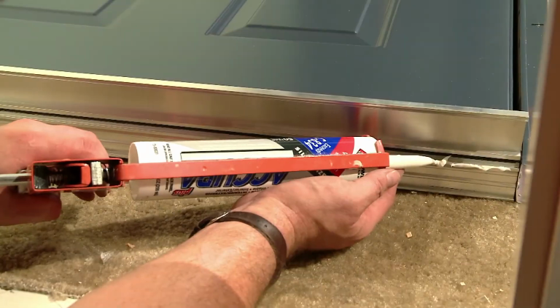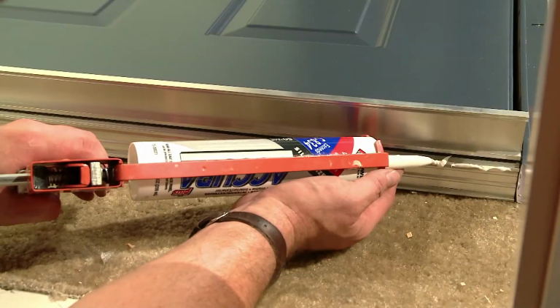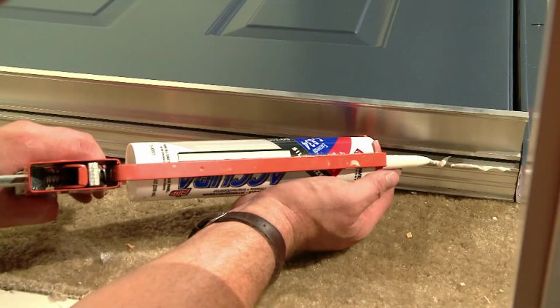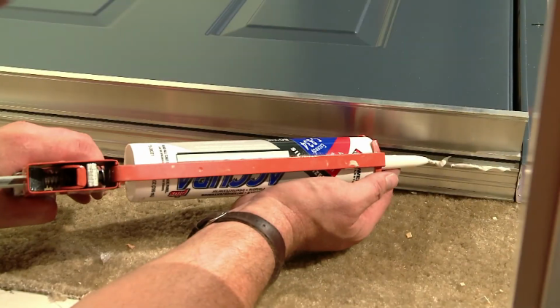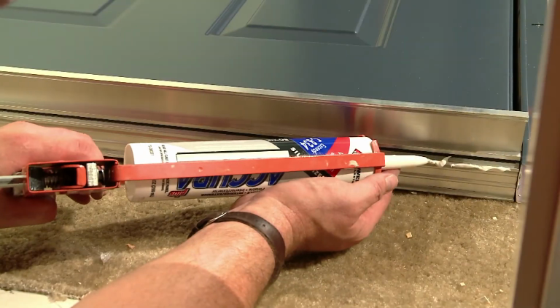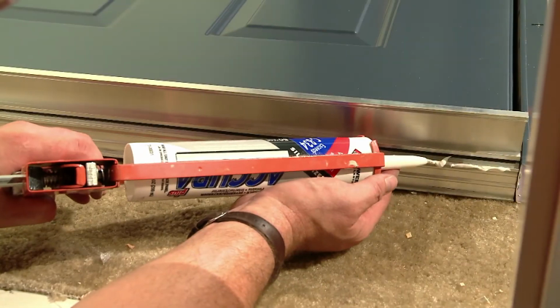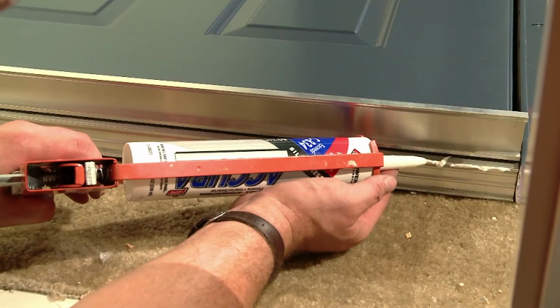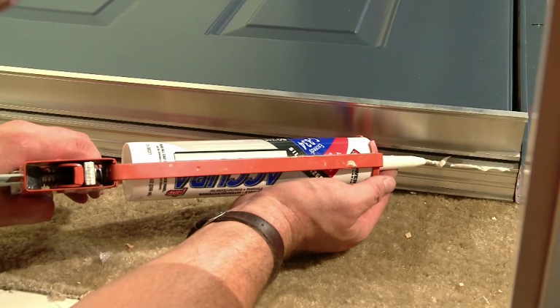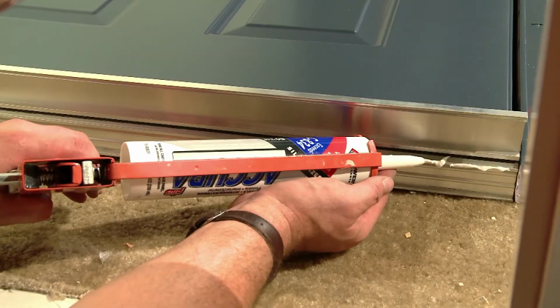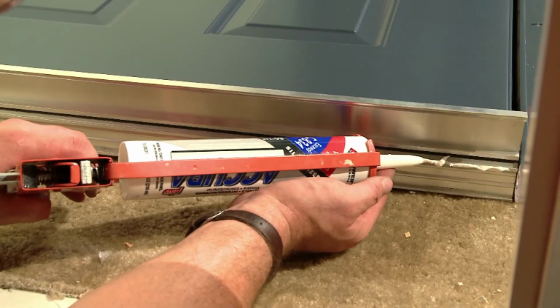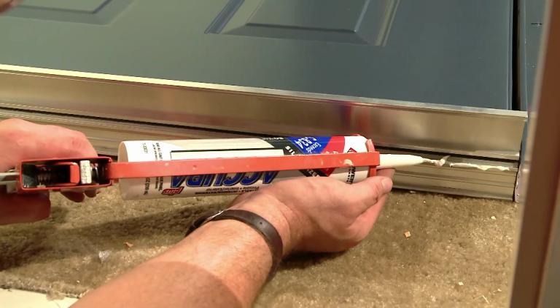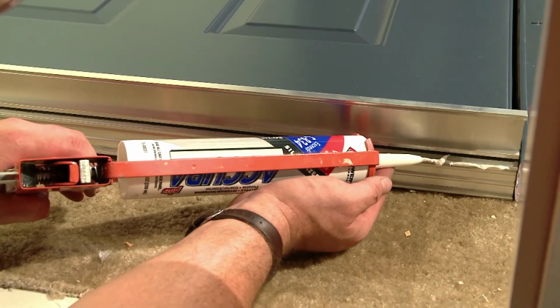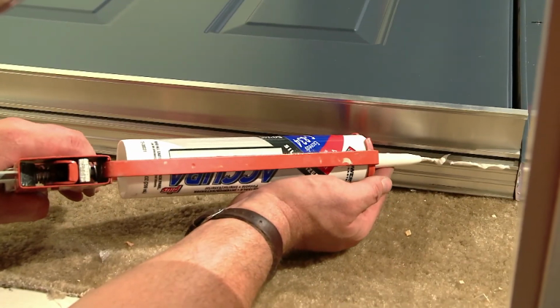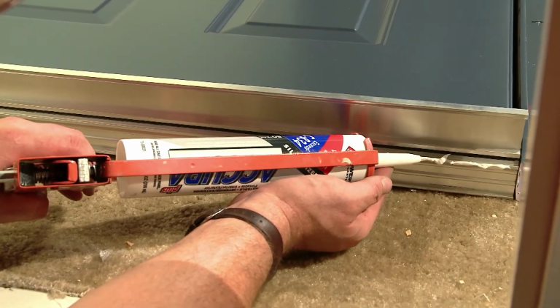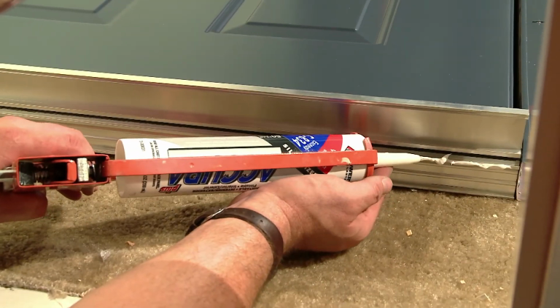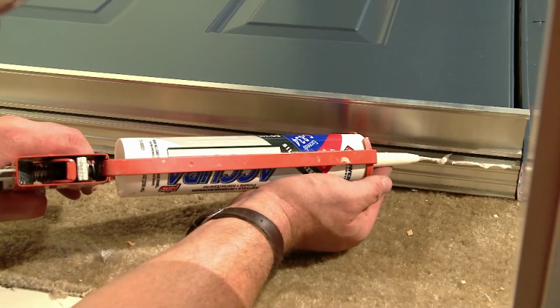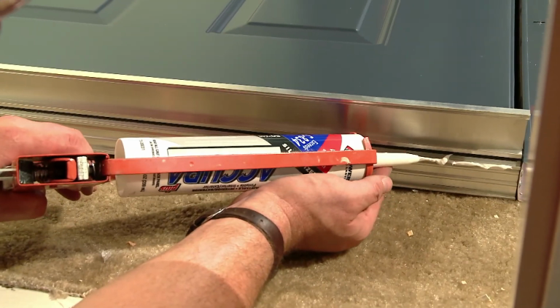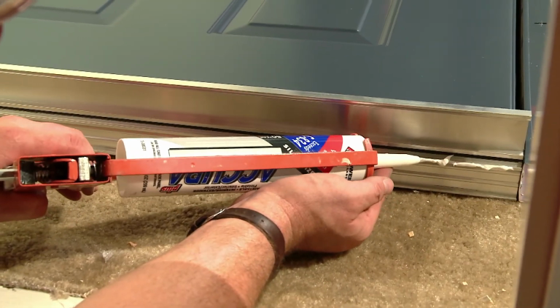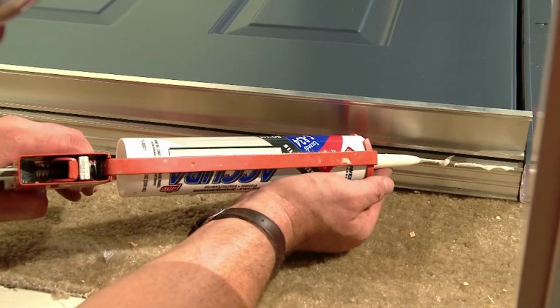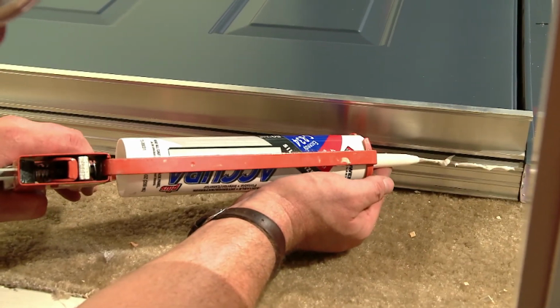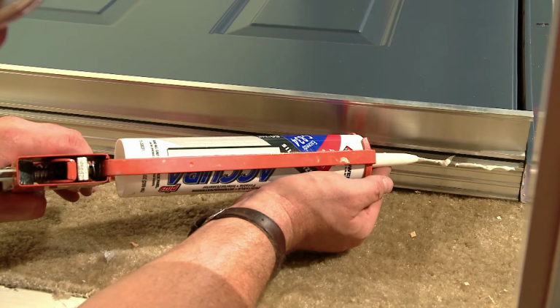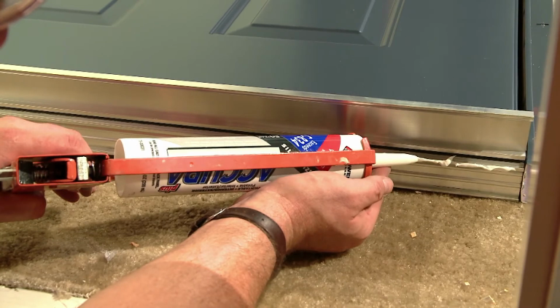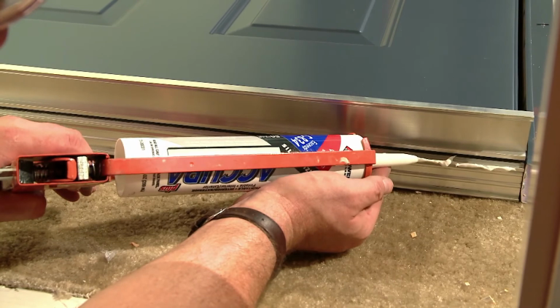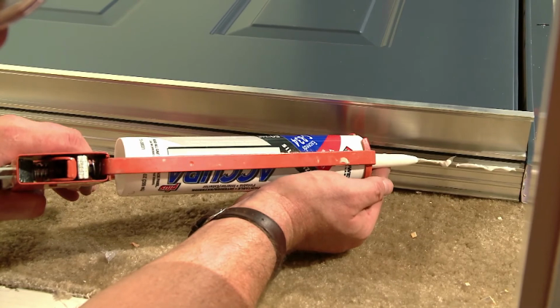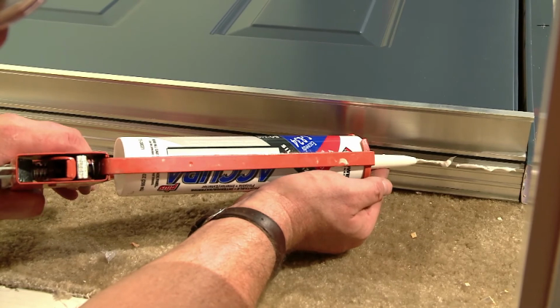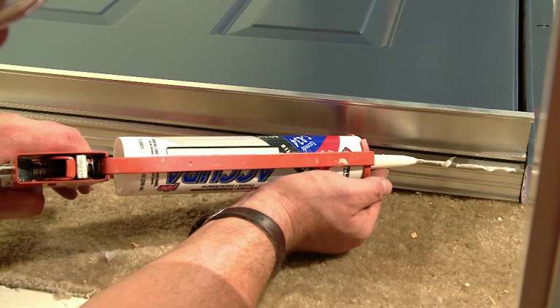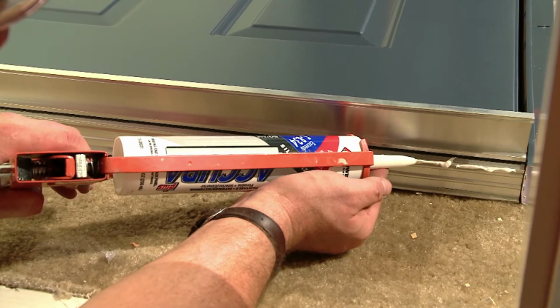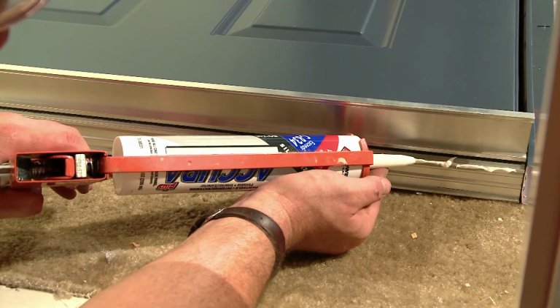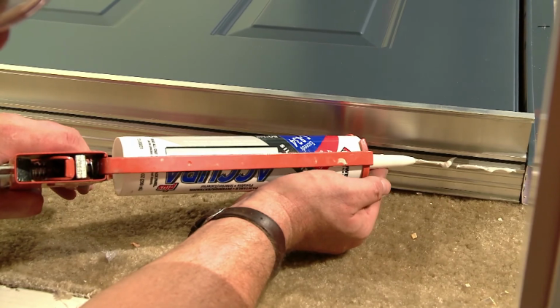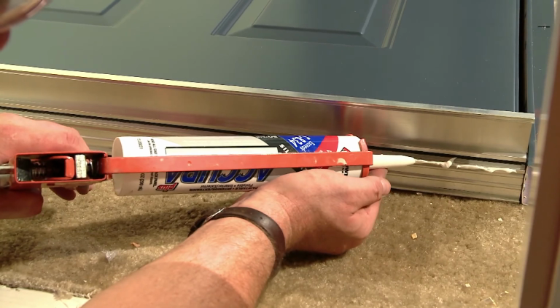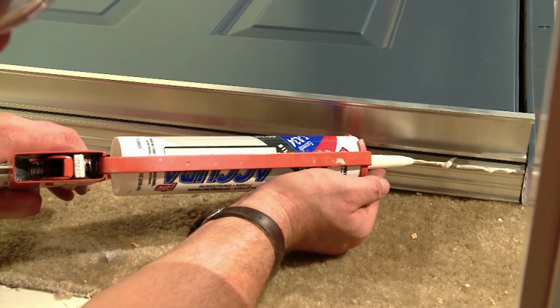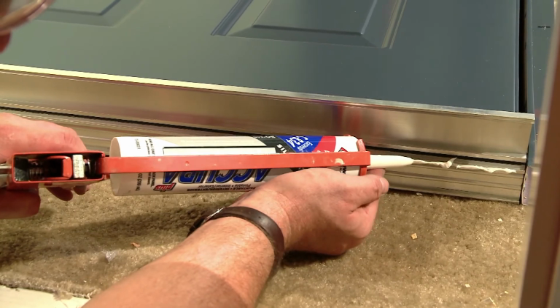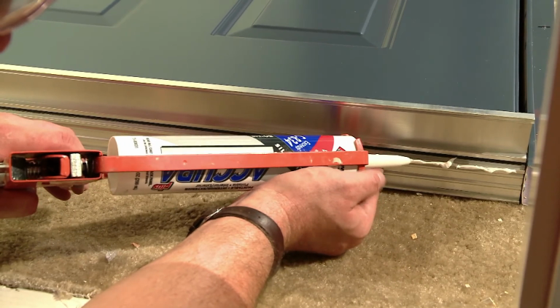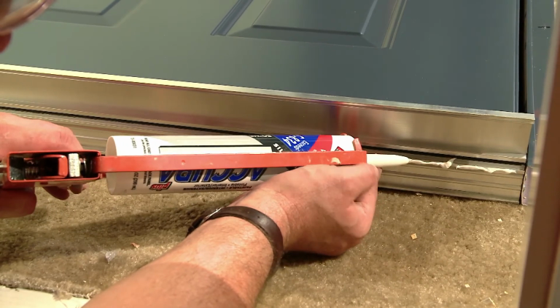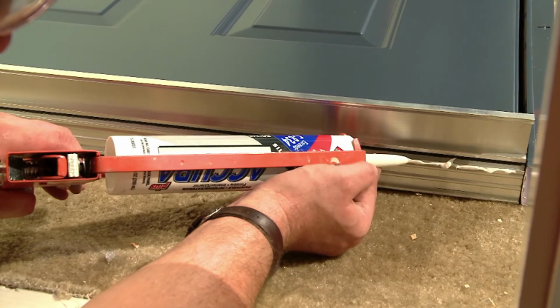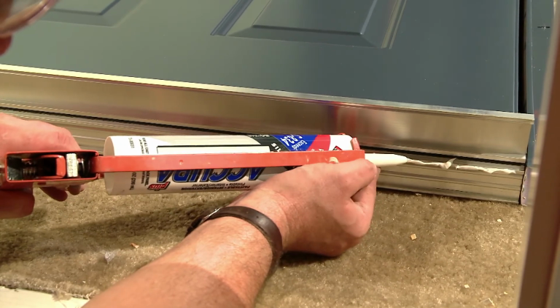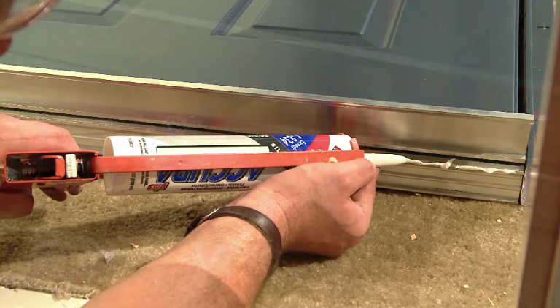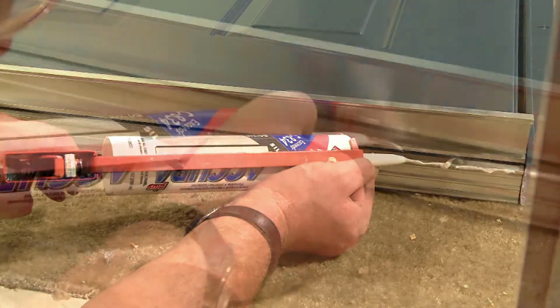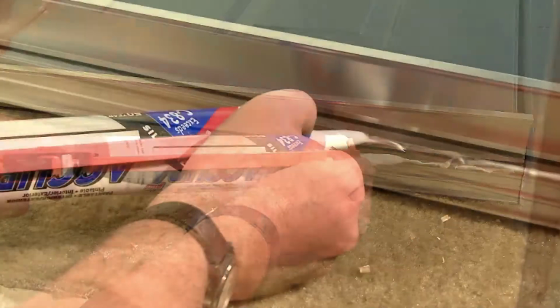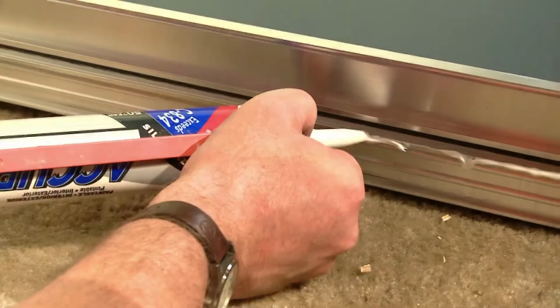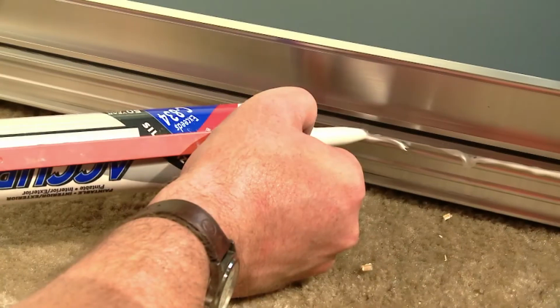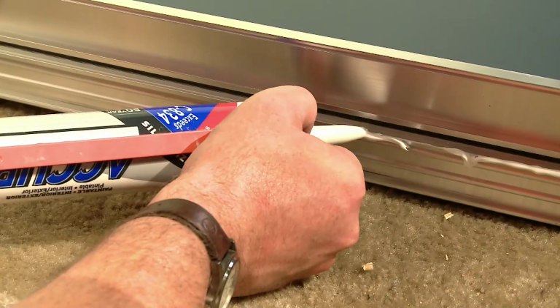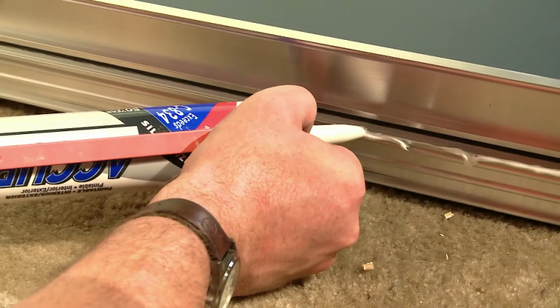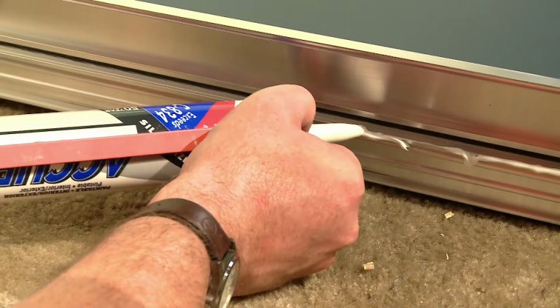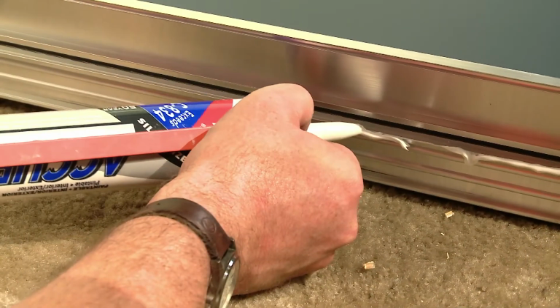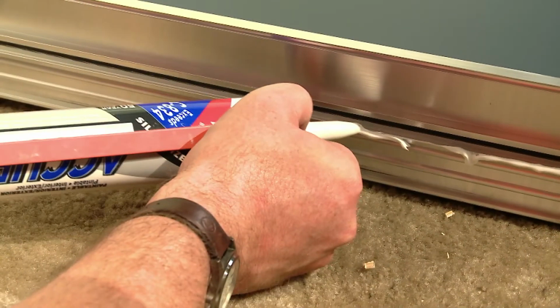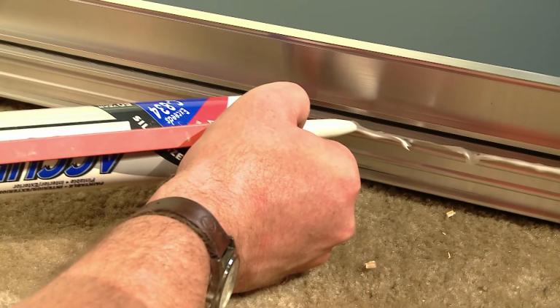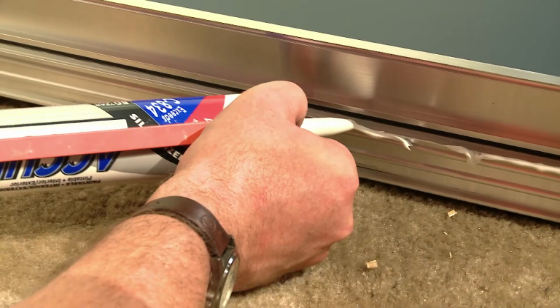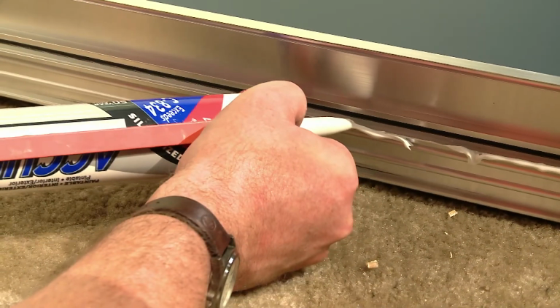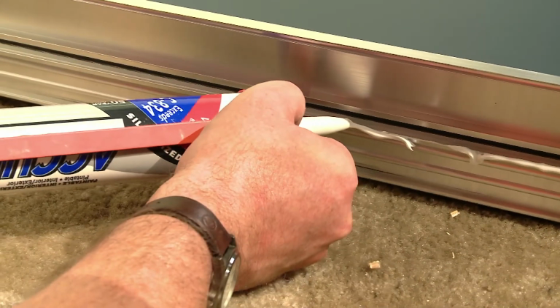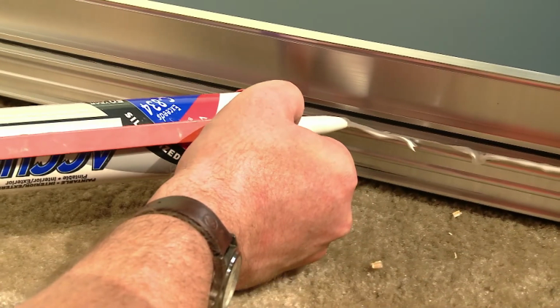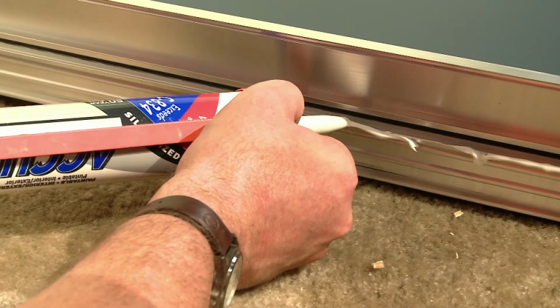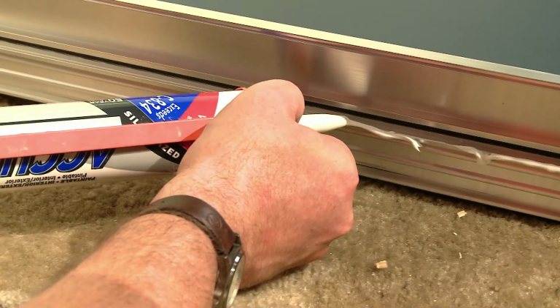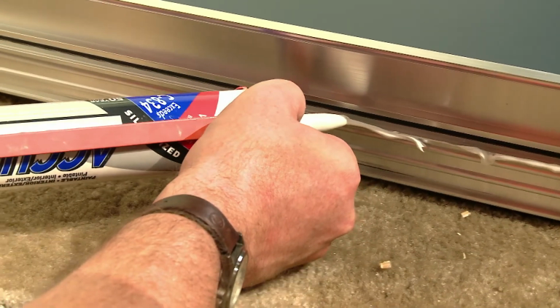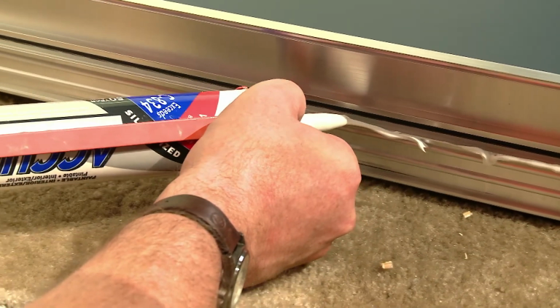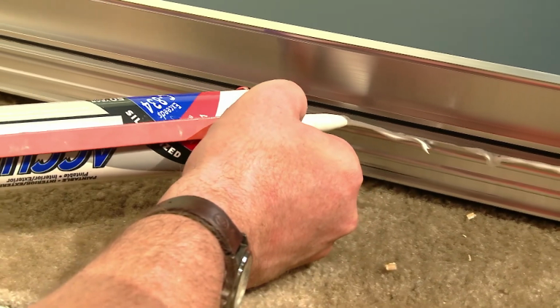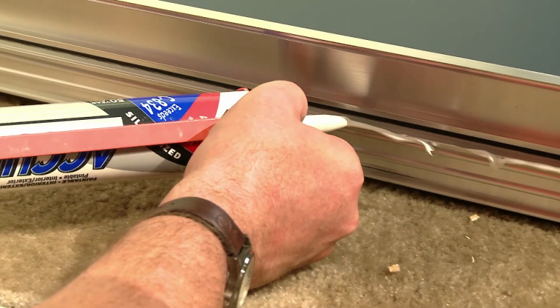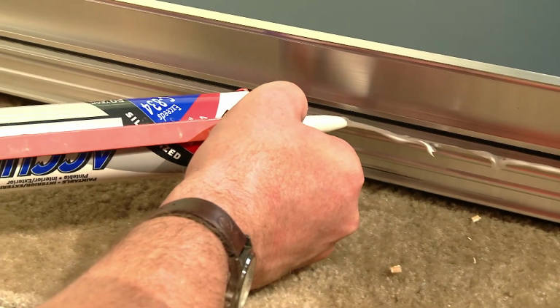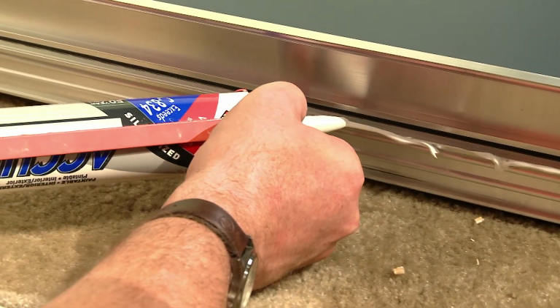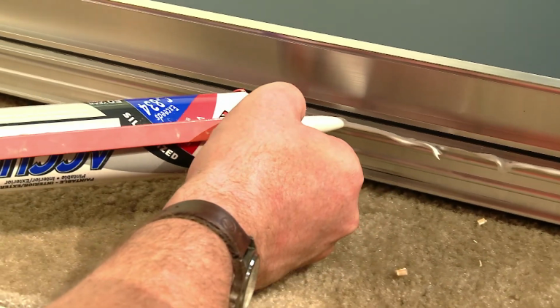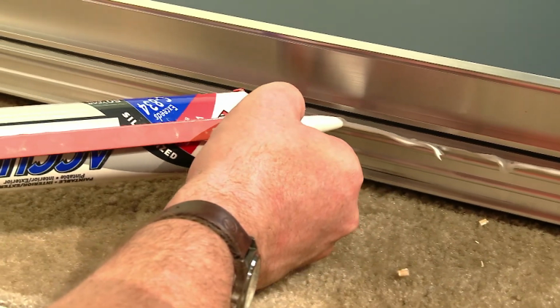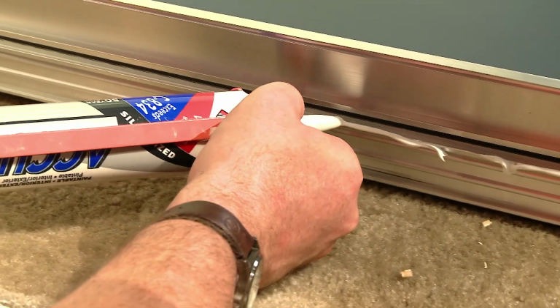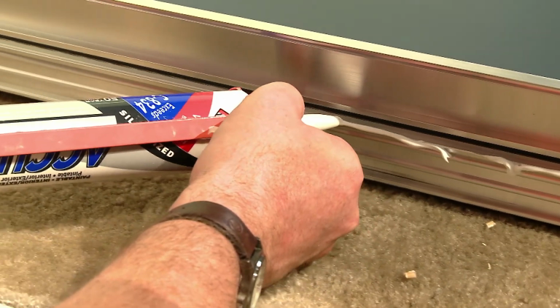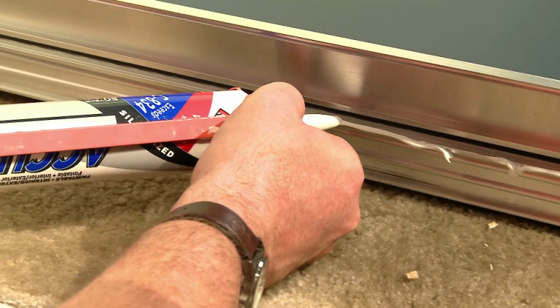After everything's been prepared, caulk the bottom of the MPact frame. Be sure to apply an adequate amount as shown.